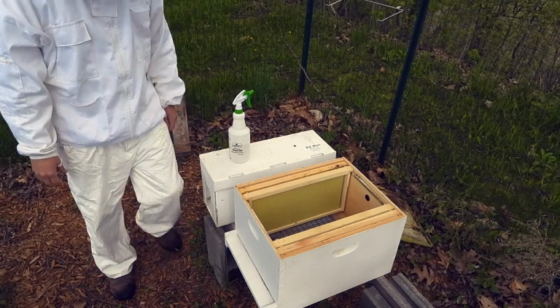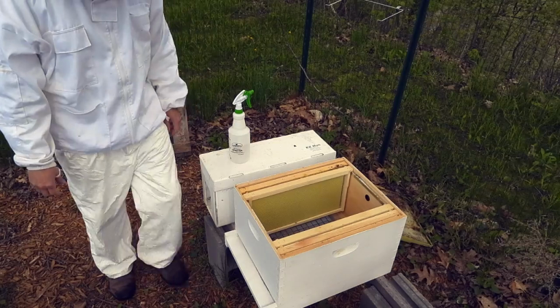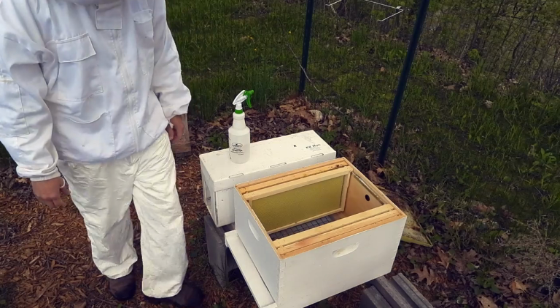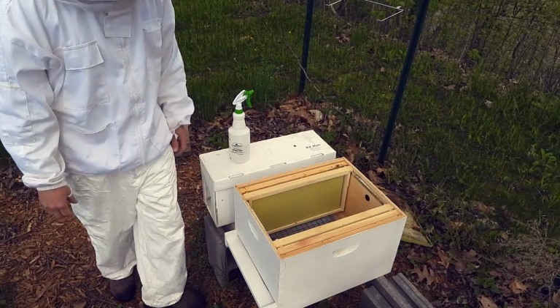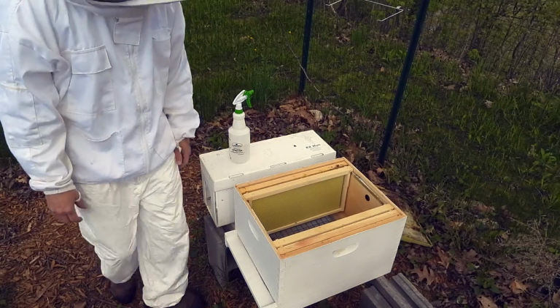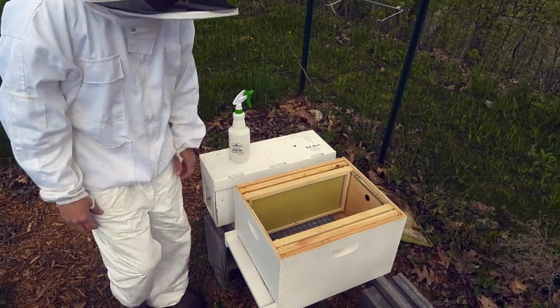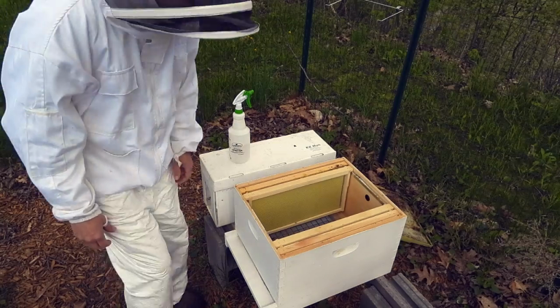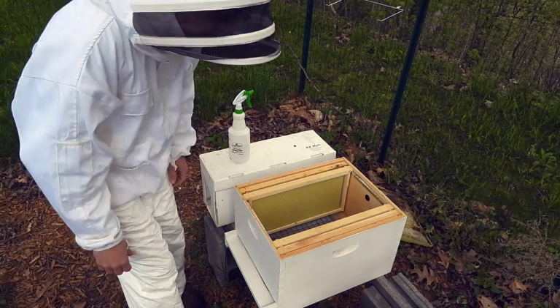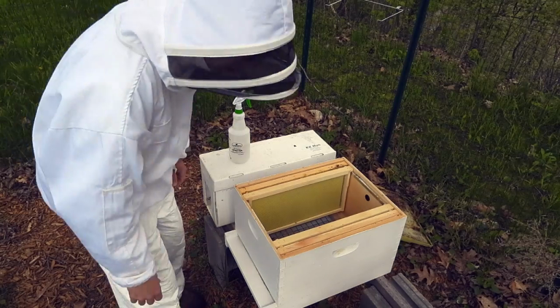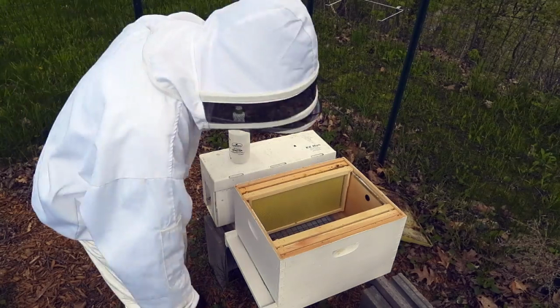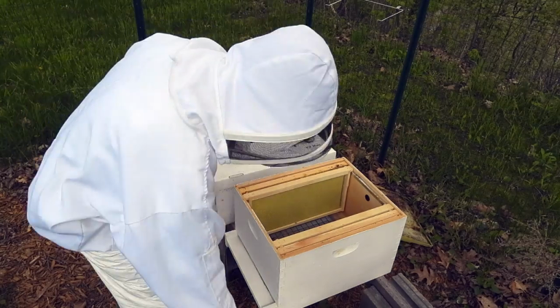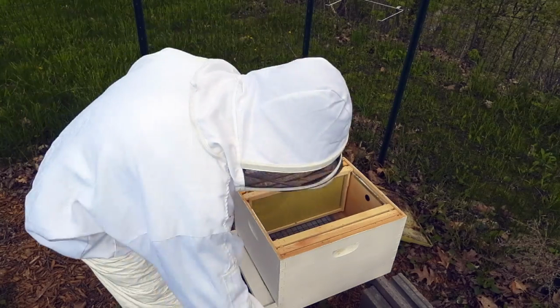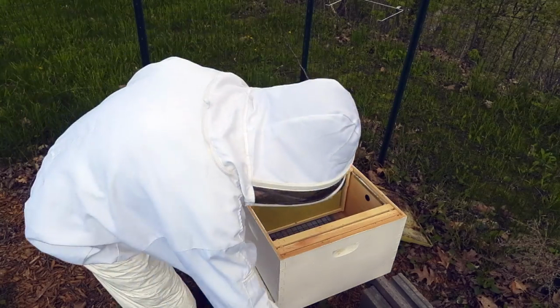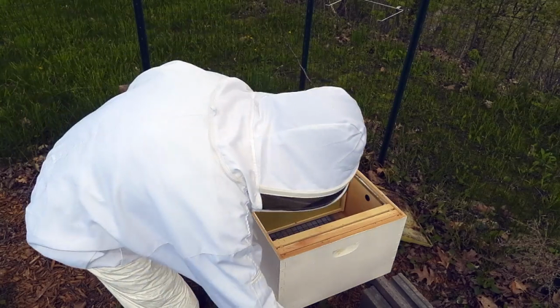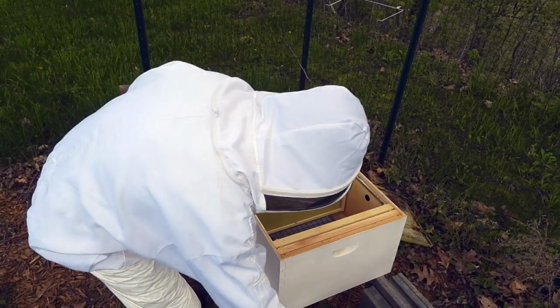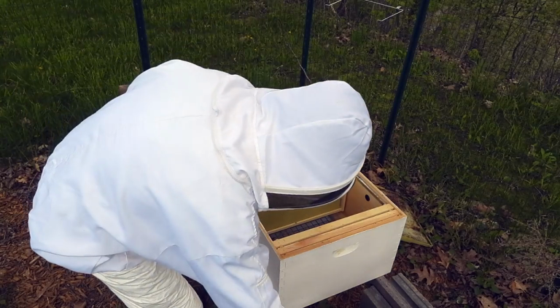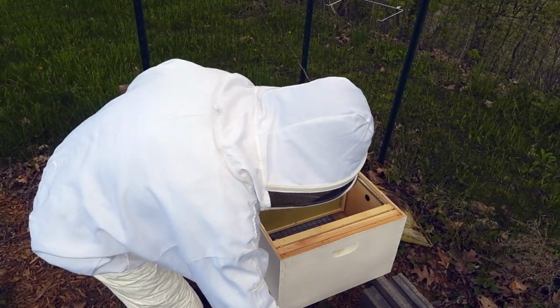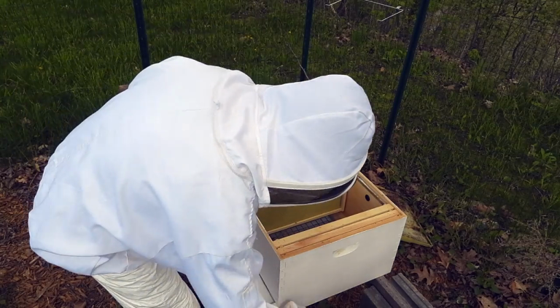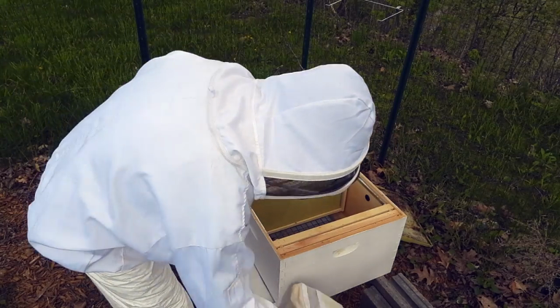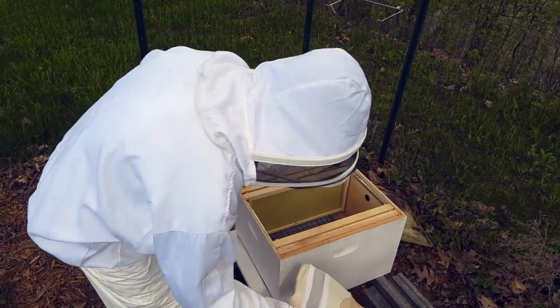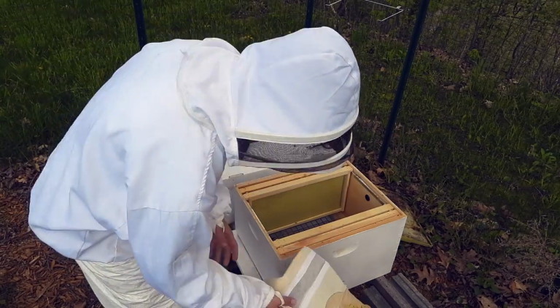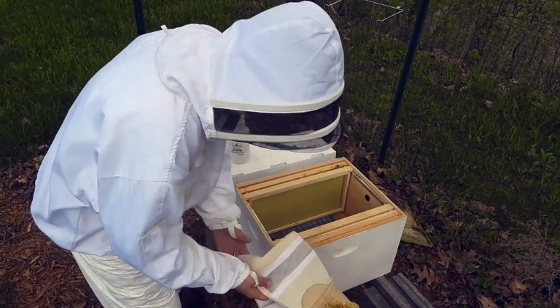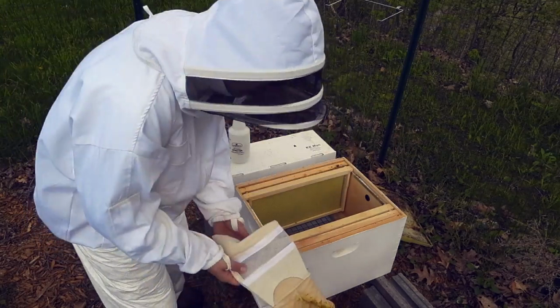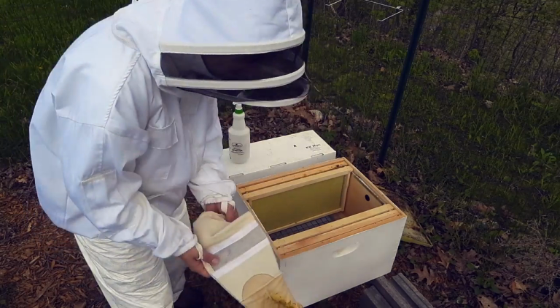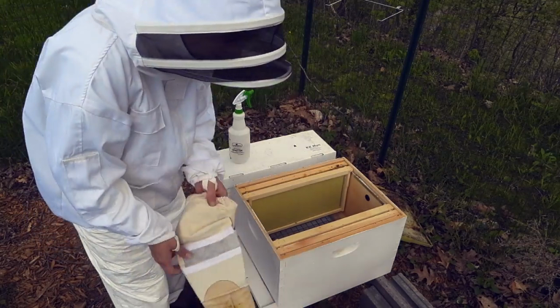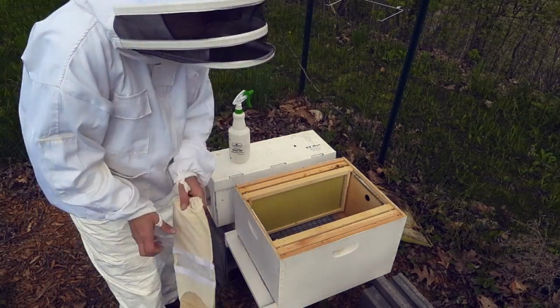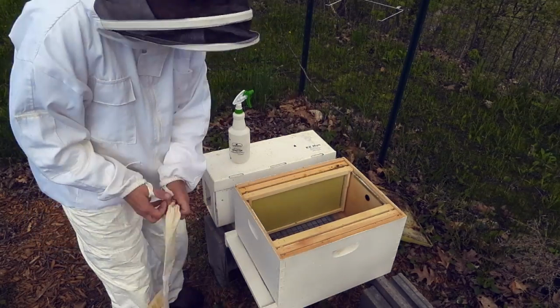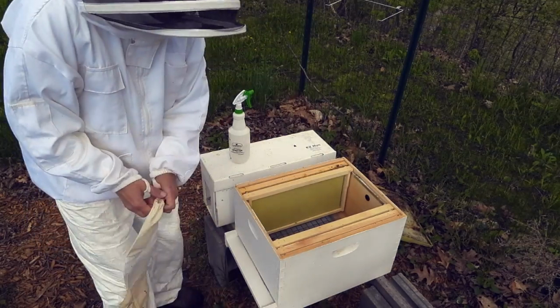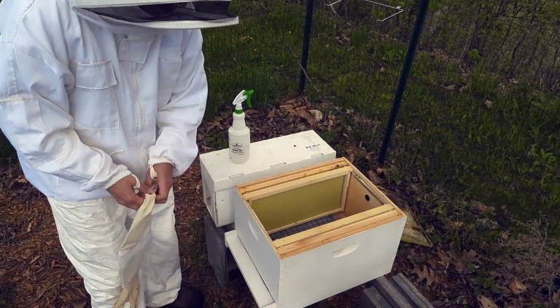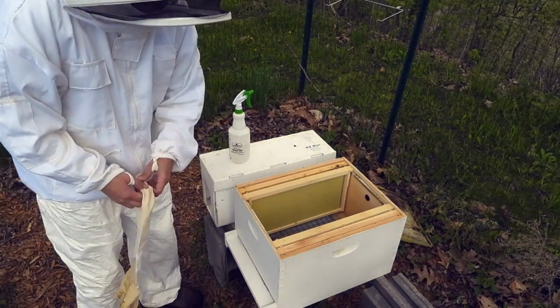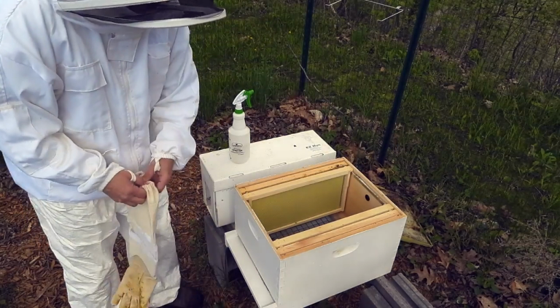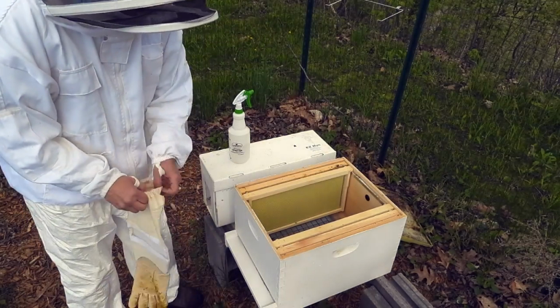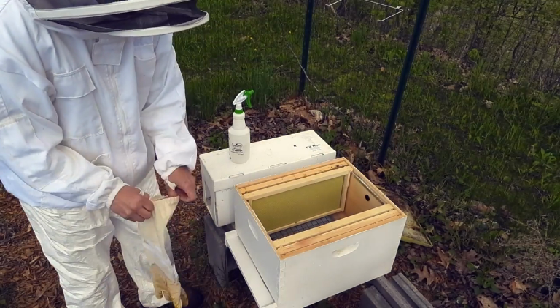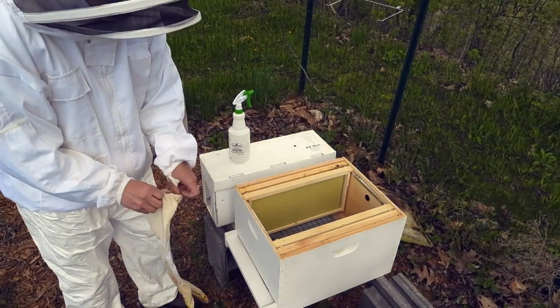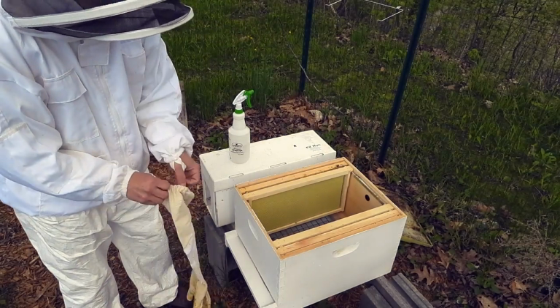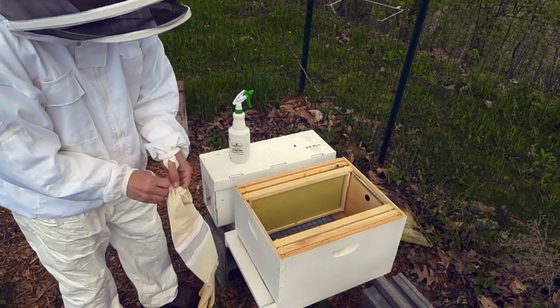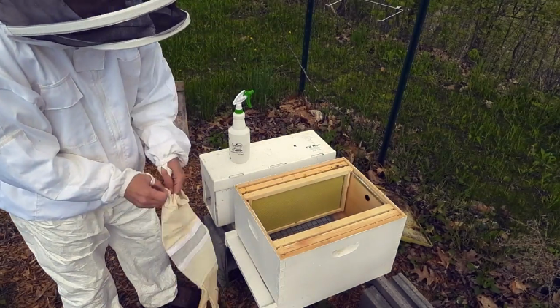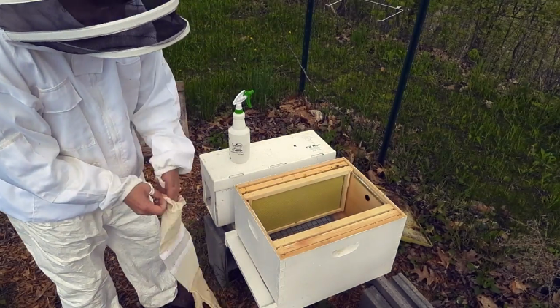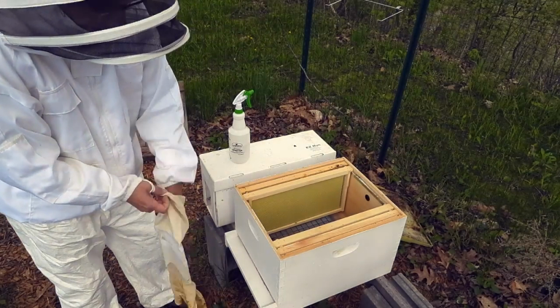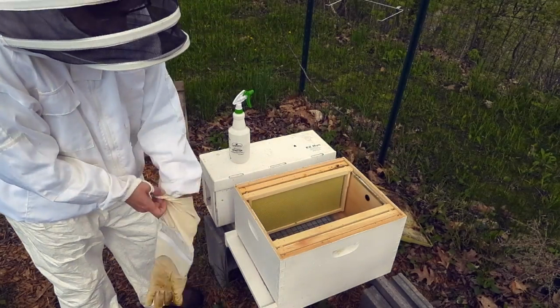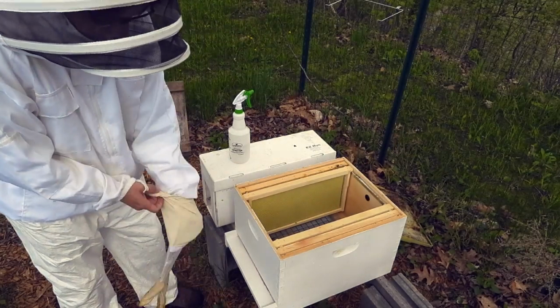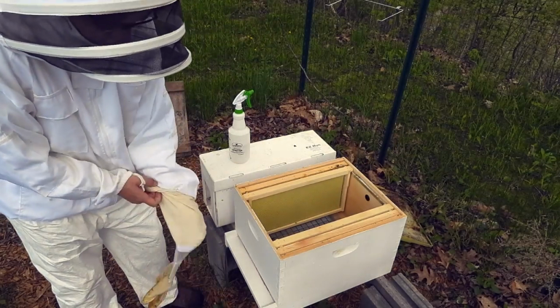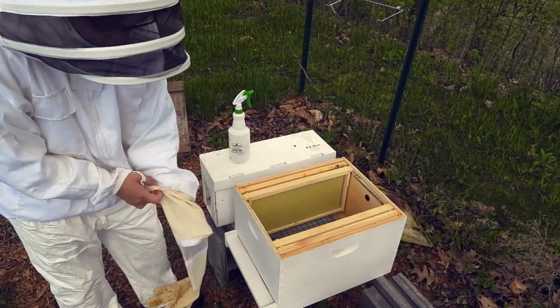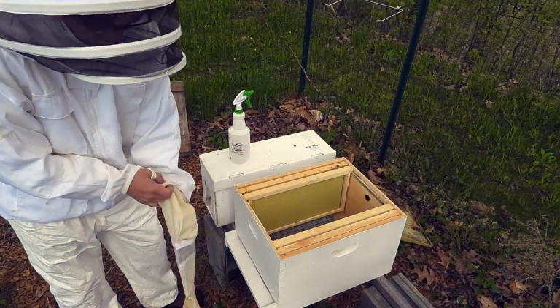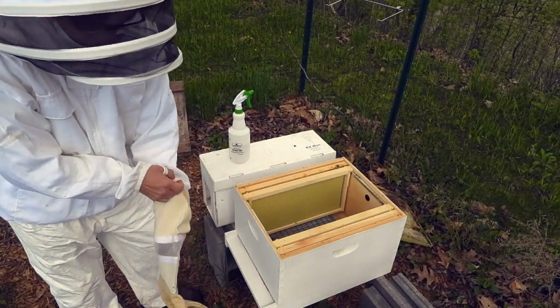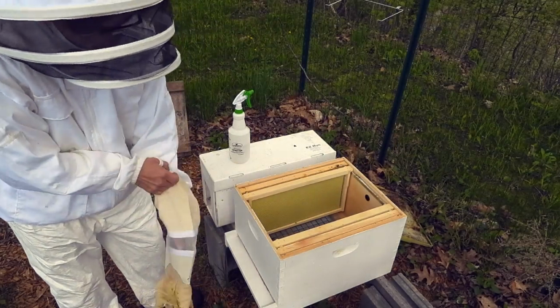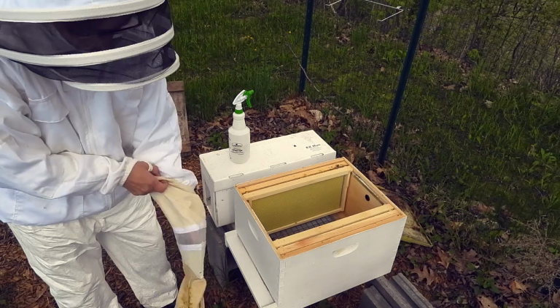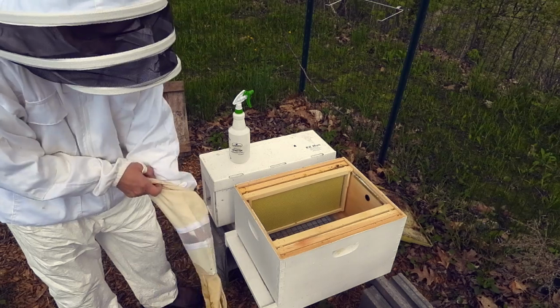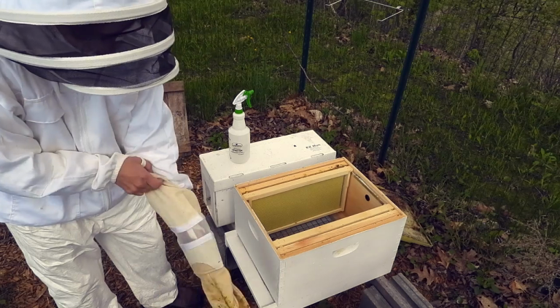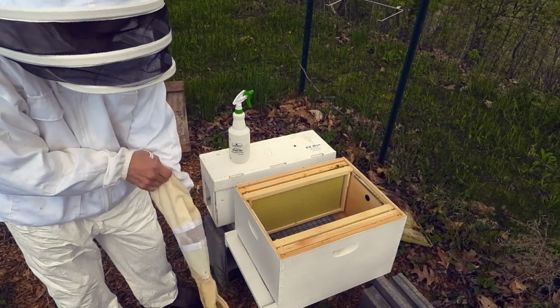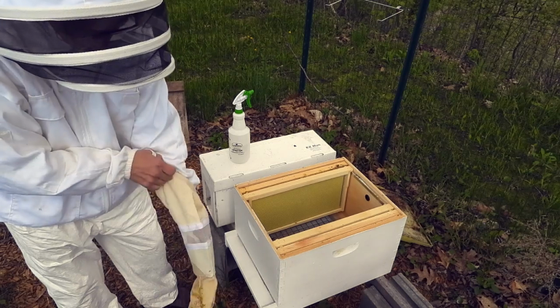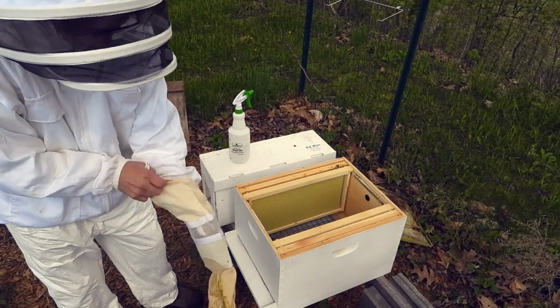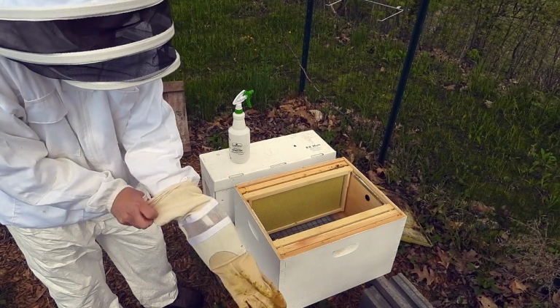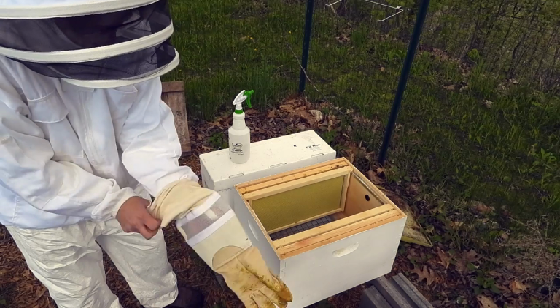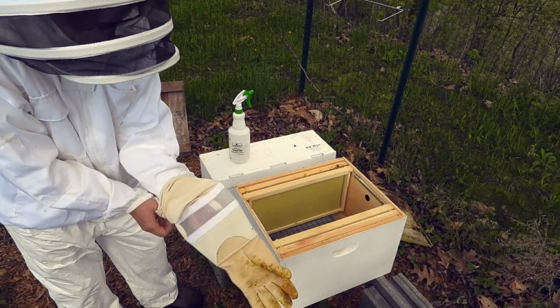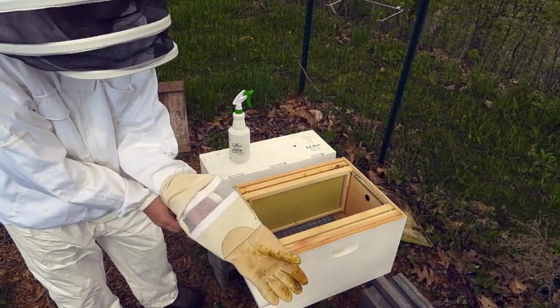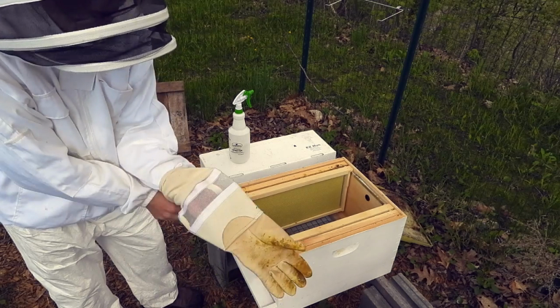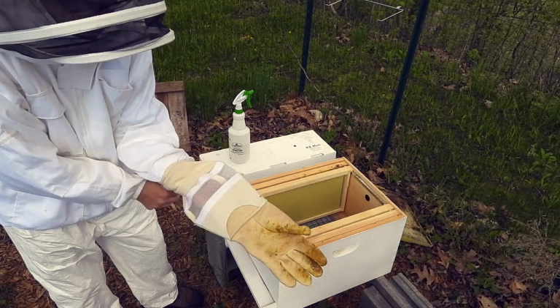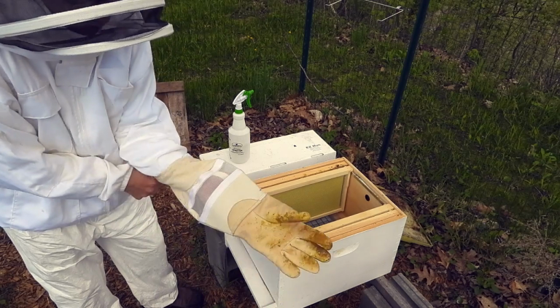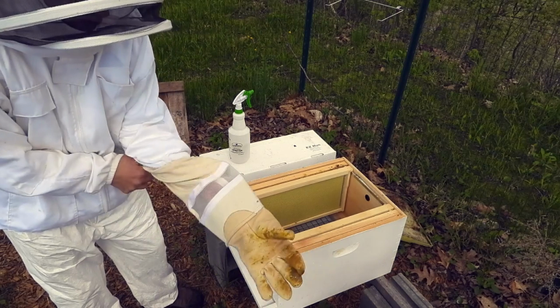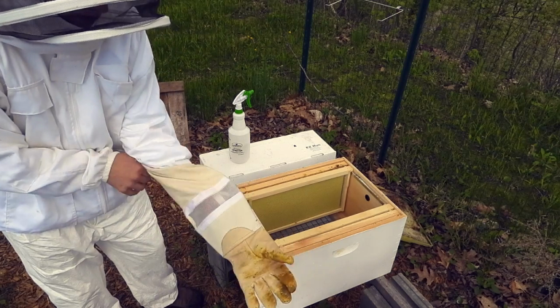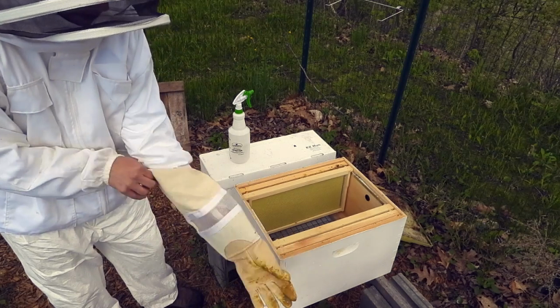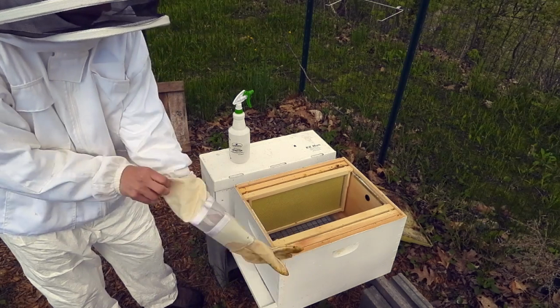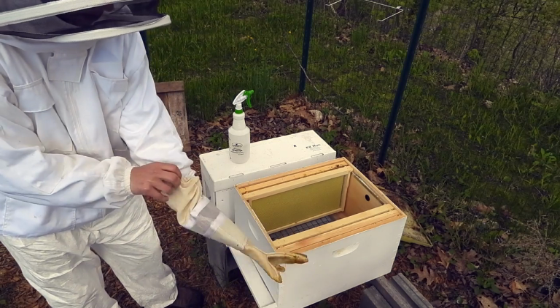All right folks, all suited up — it's time to give the Badax bees their new home.